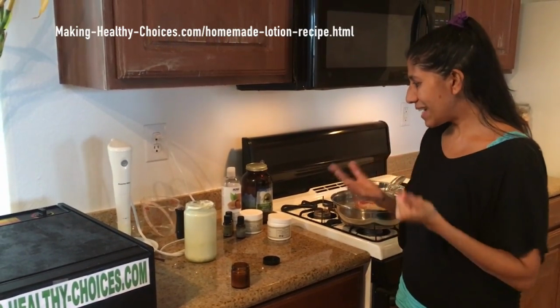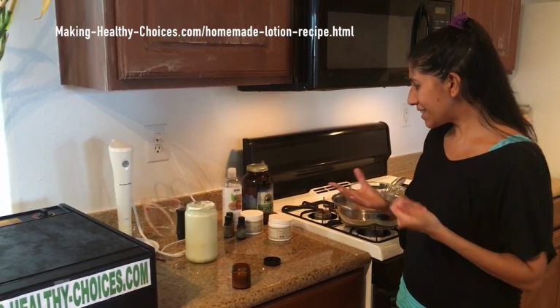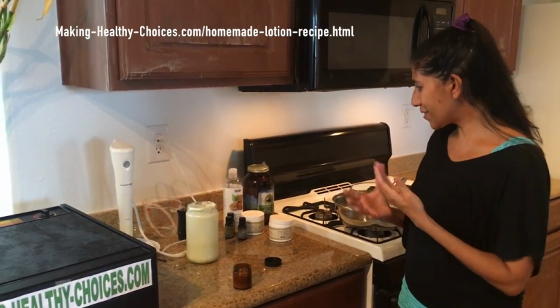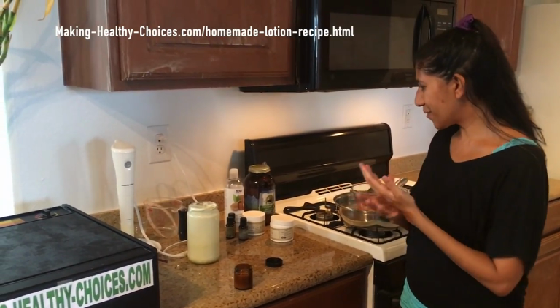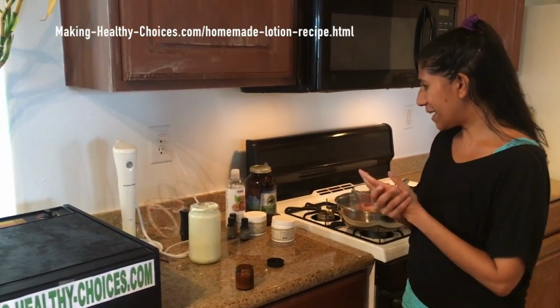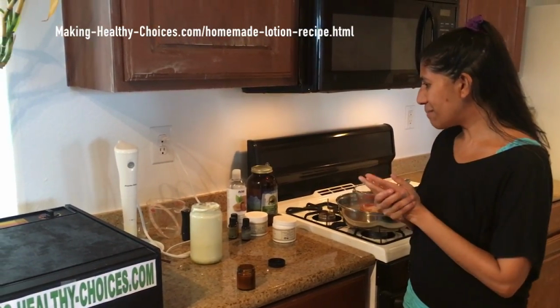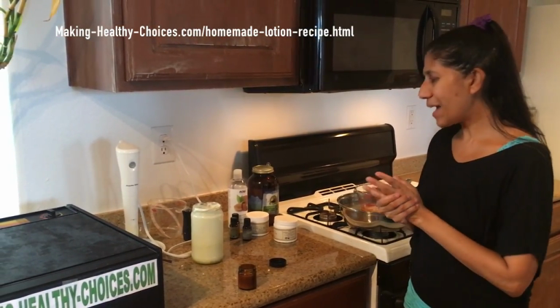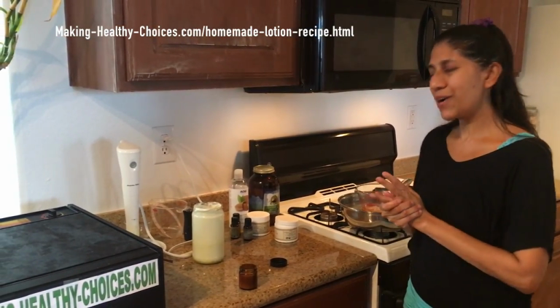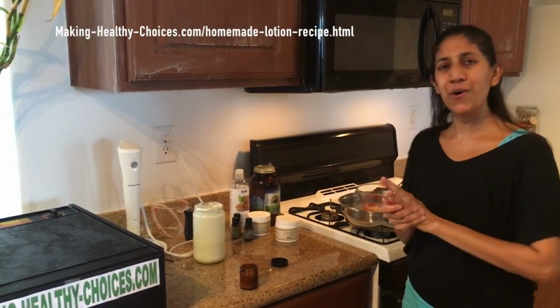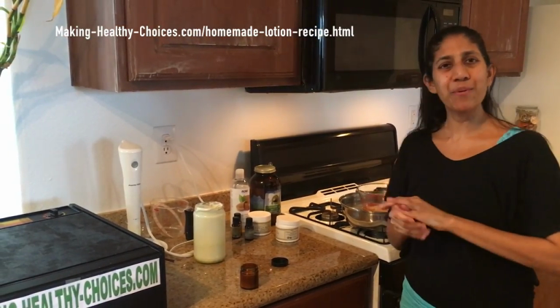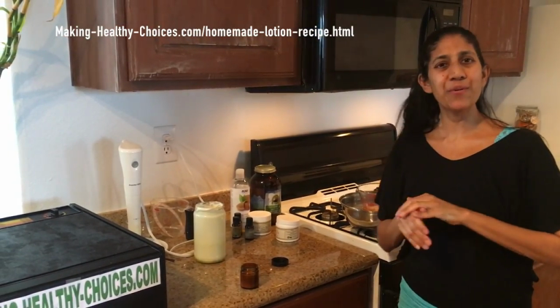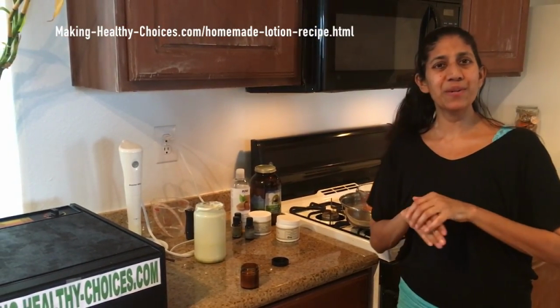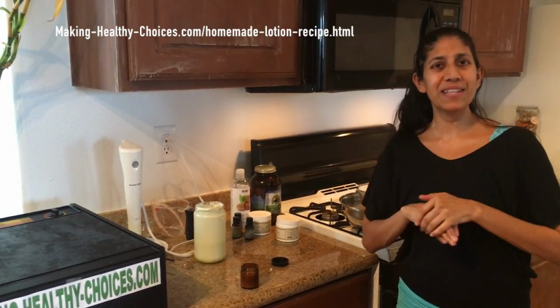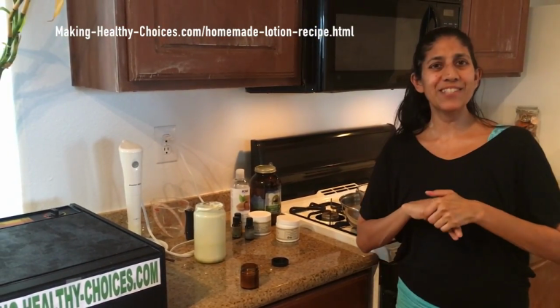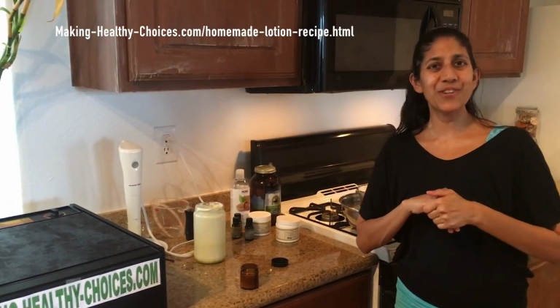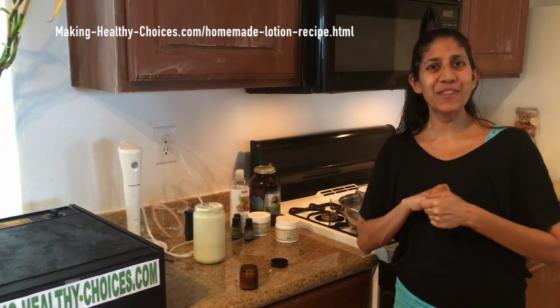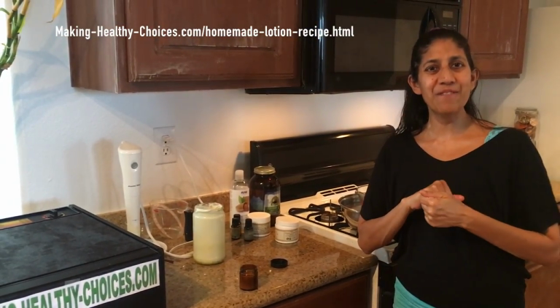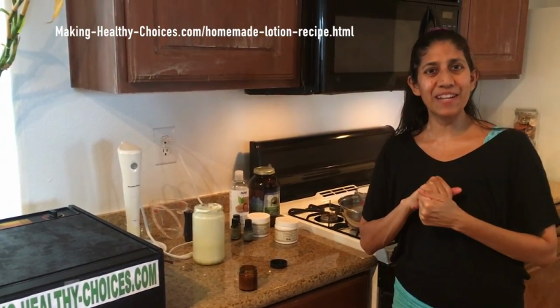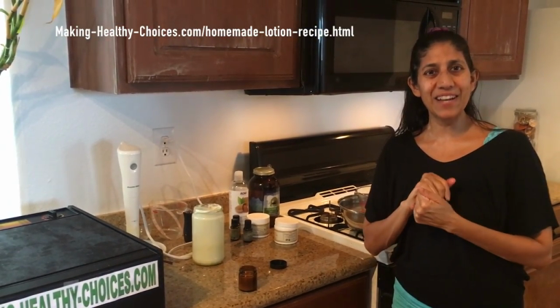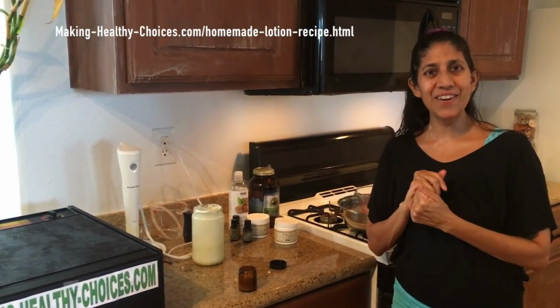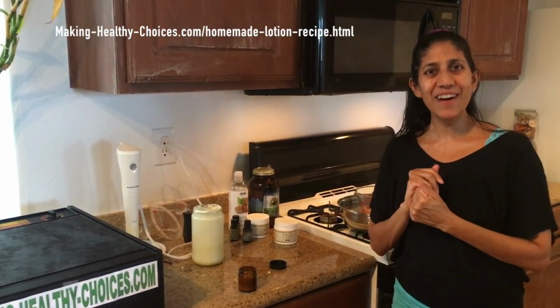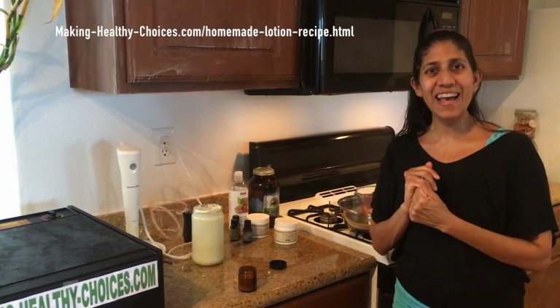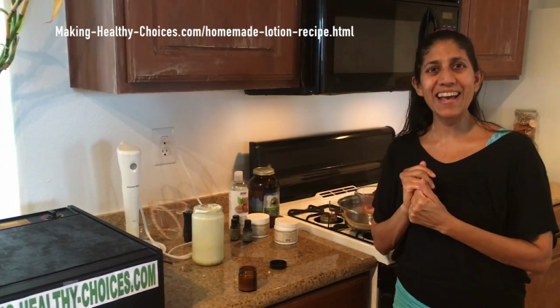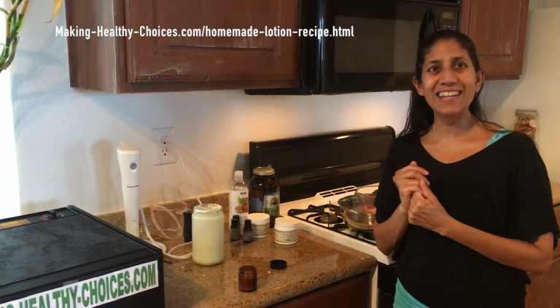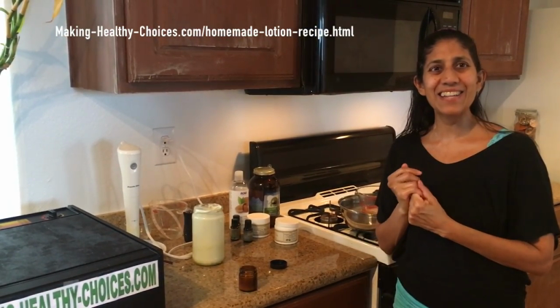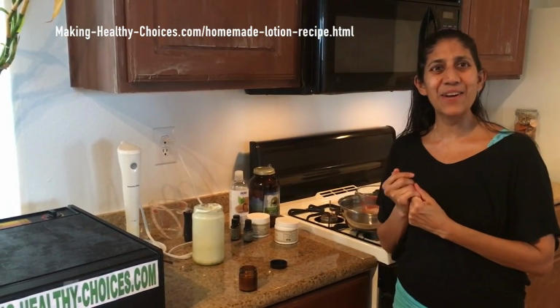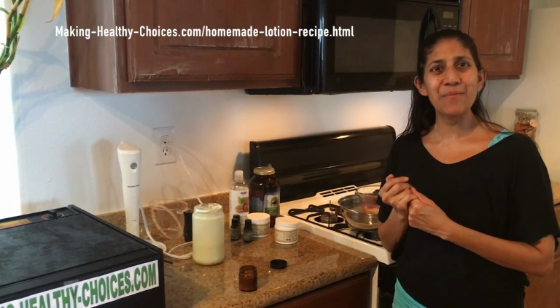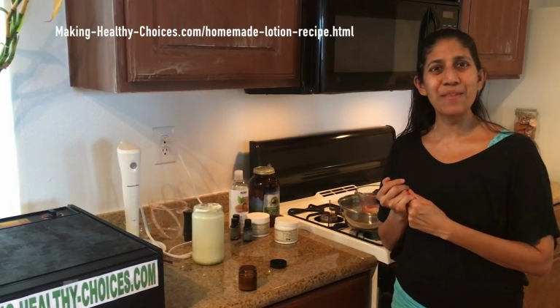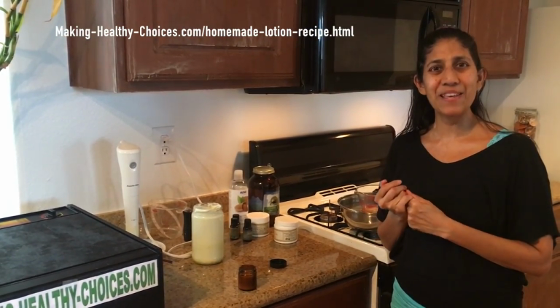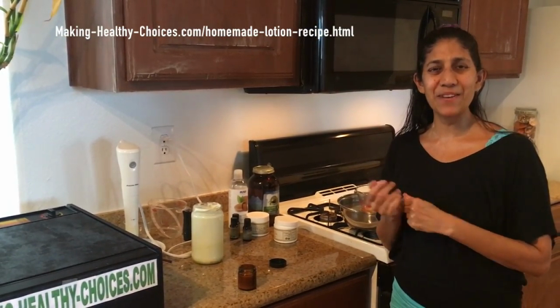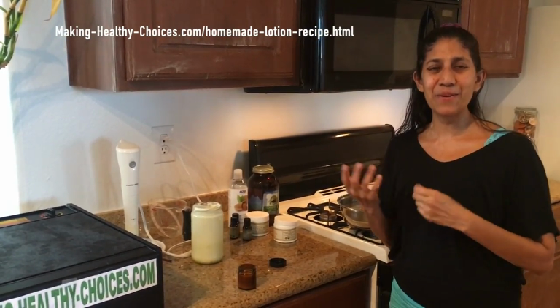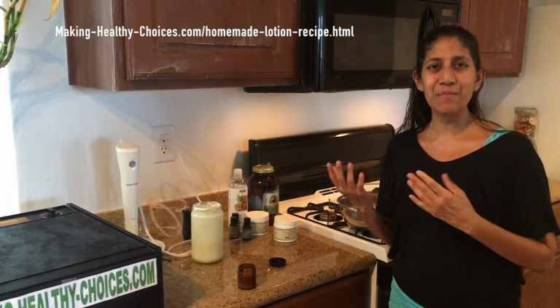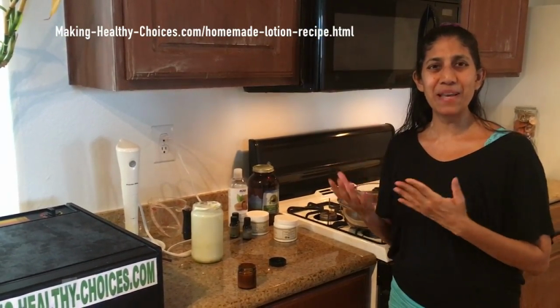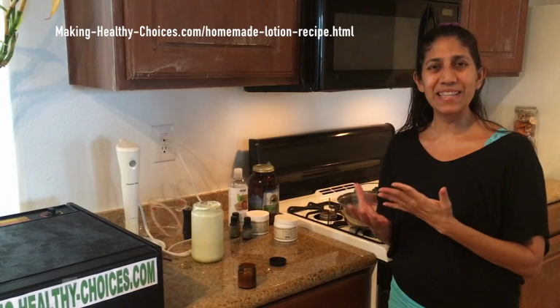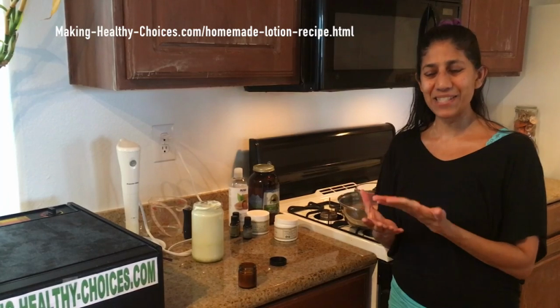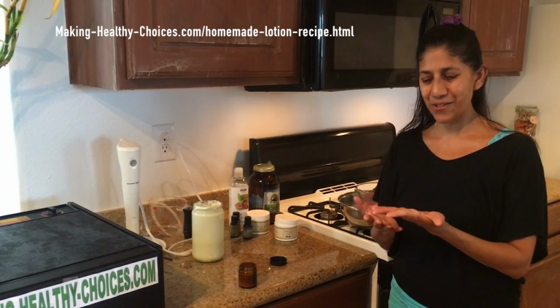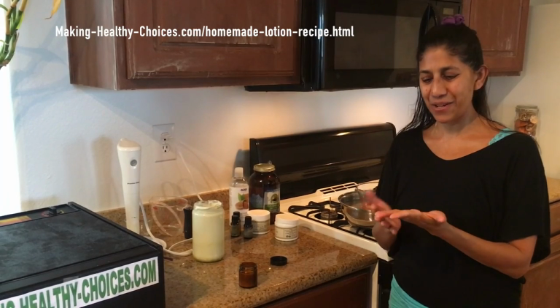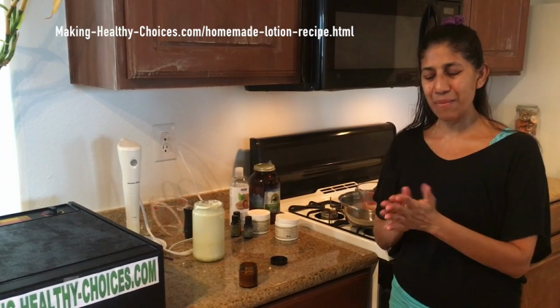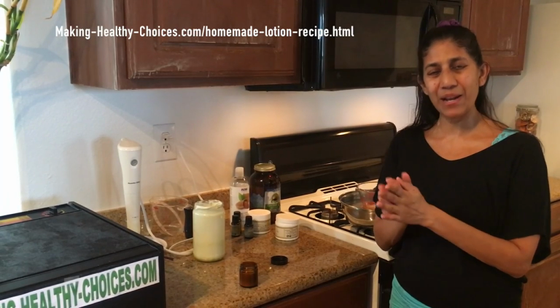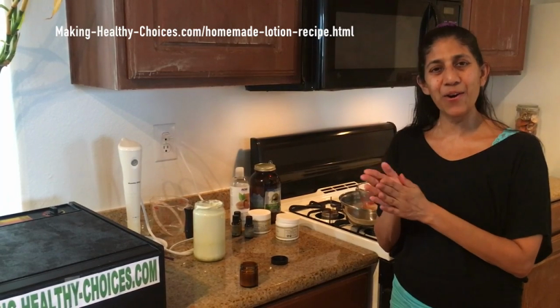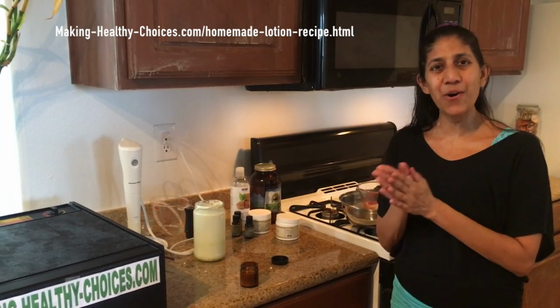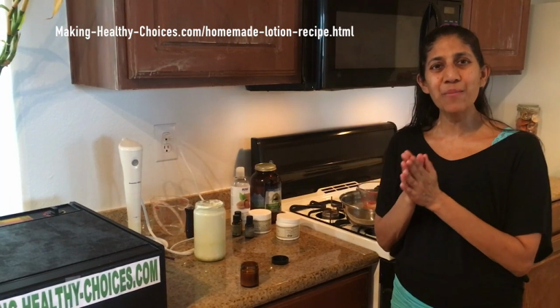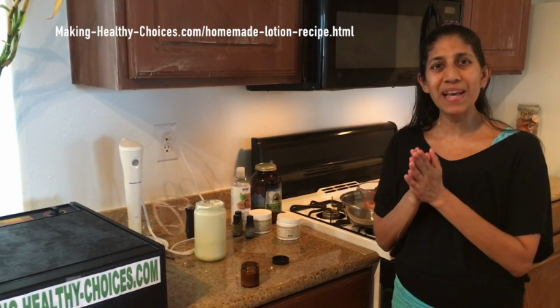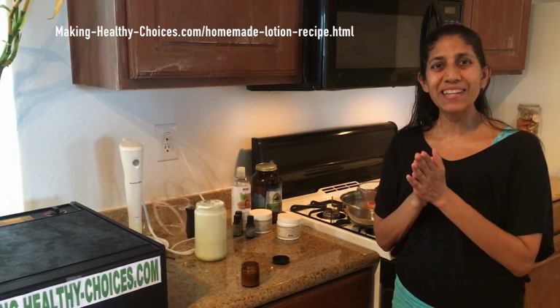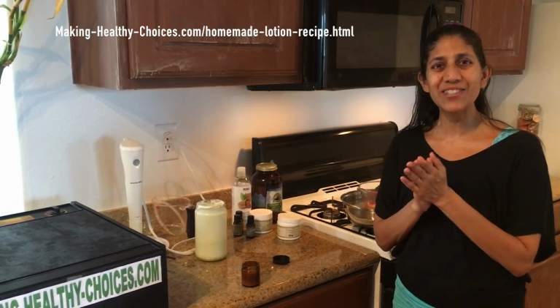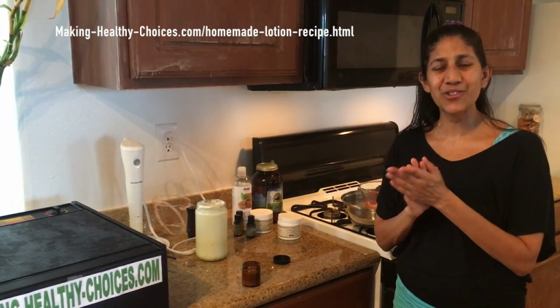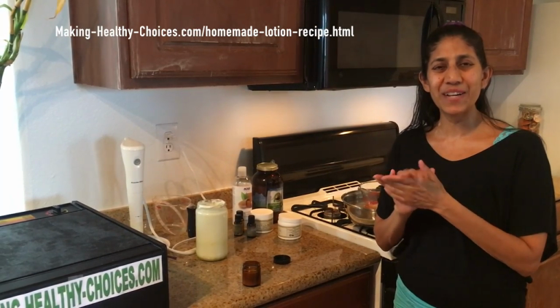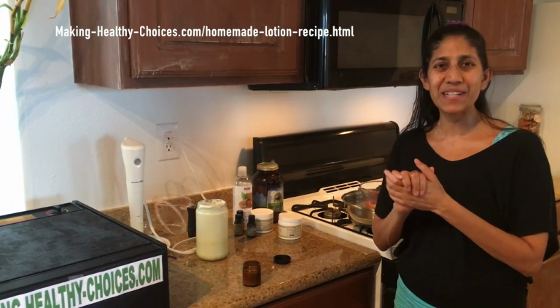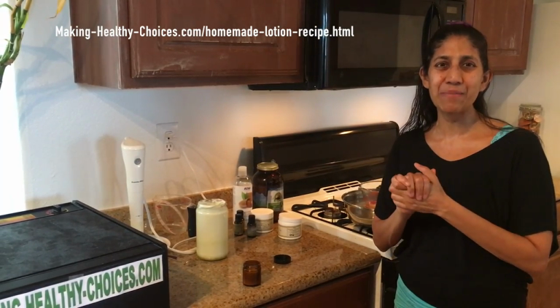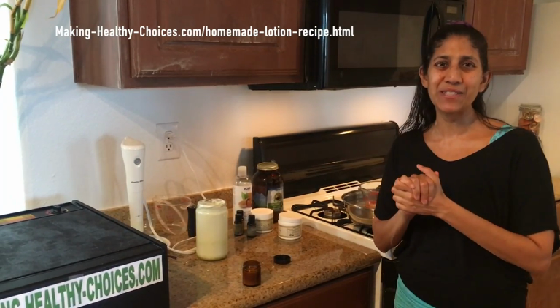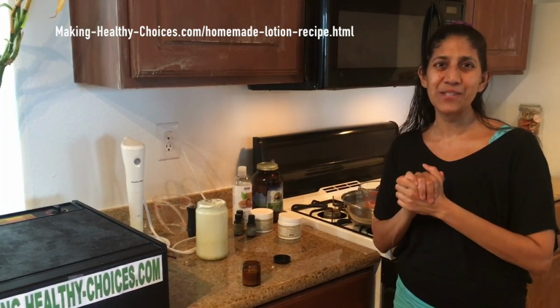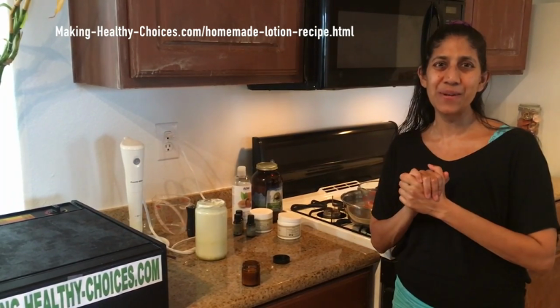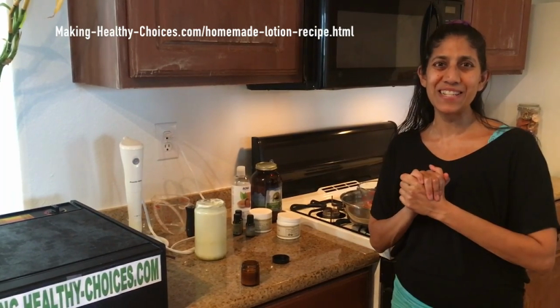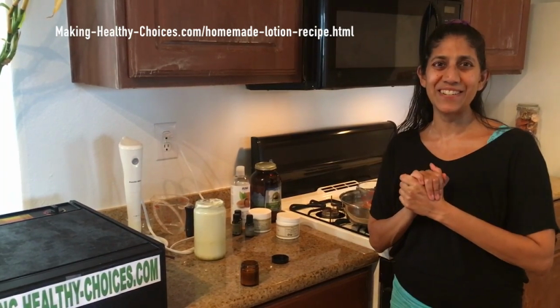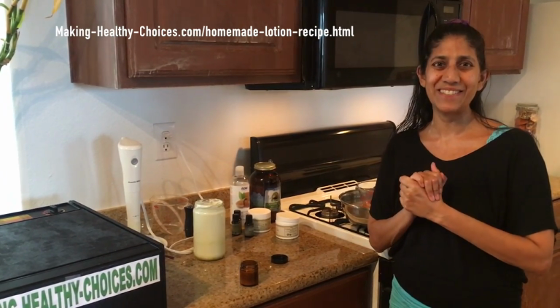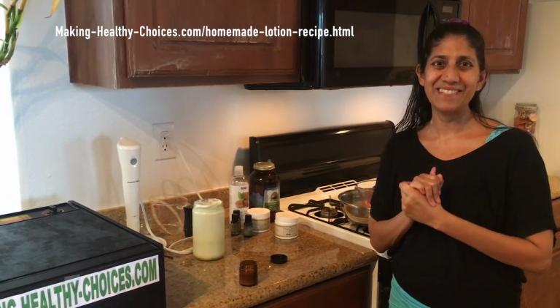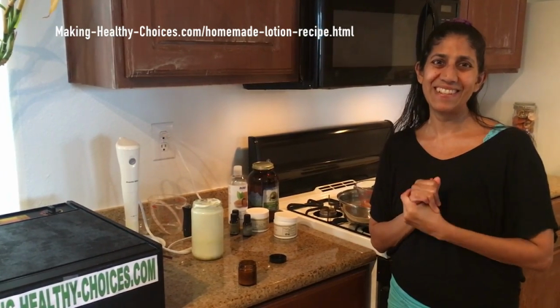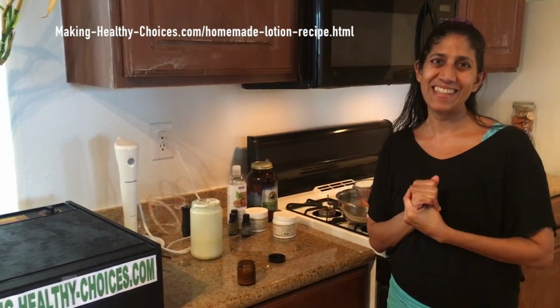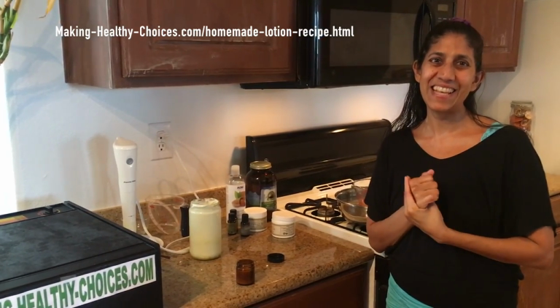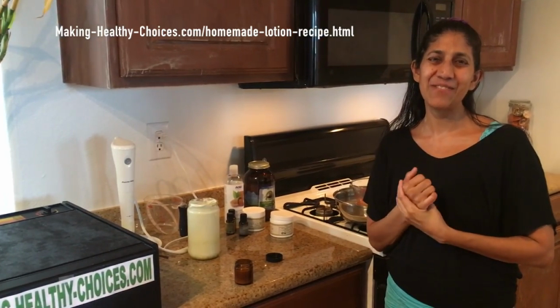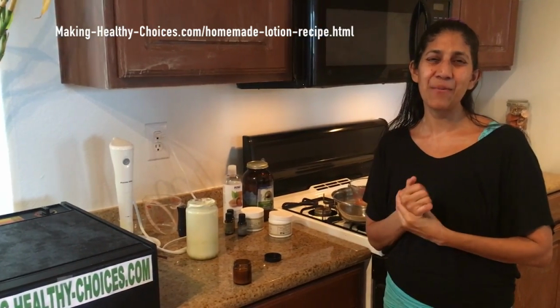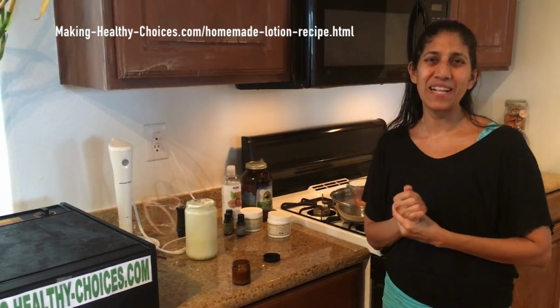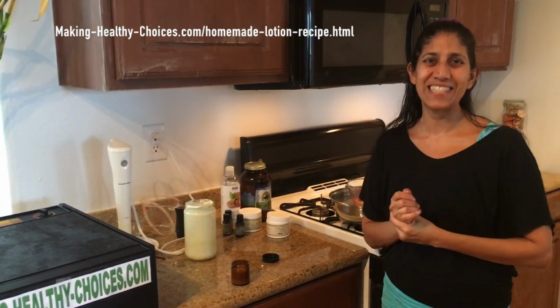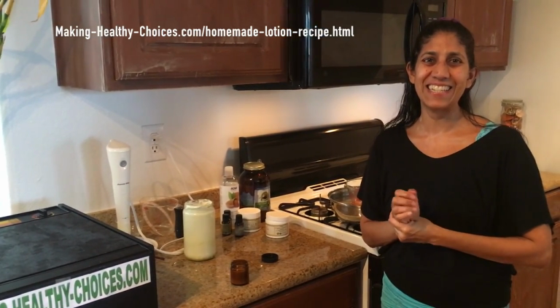That is the cream. I hope you really enjoyed the video and I hope that you will make this cream at home and enjoy it as much as we do. Thanks for watching.